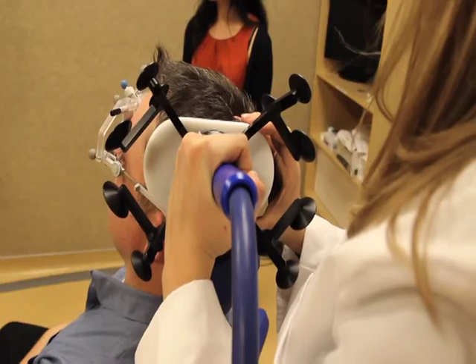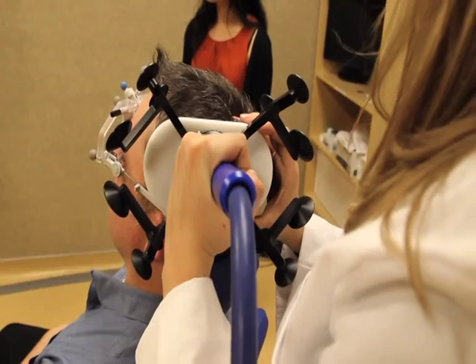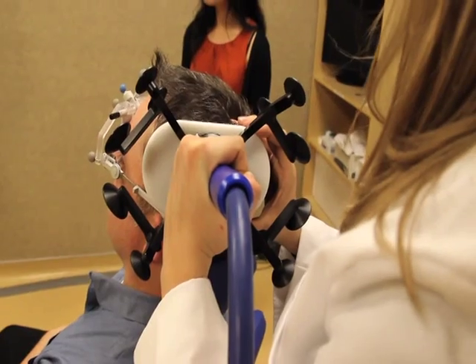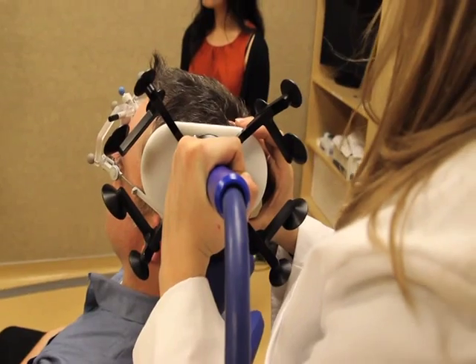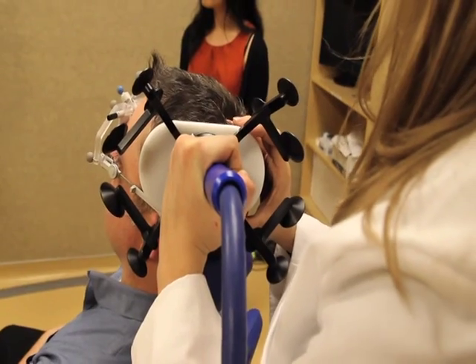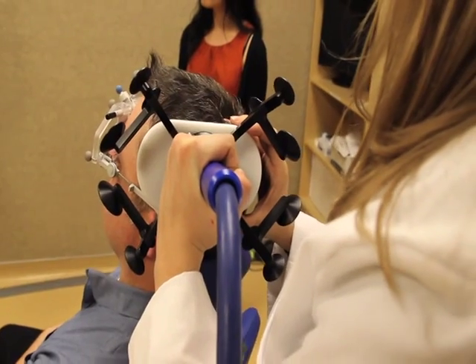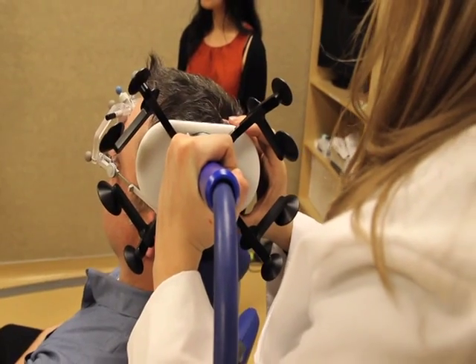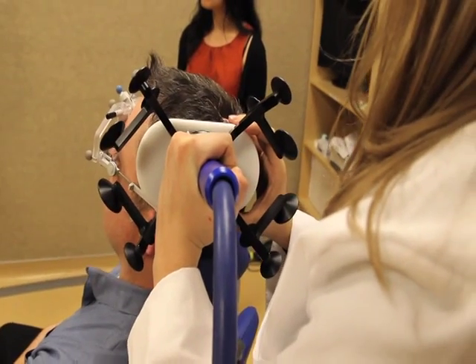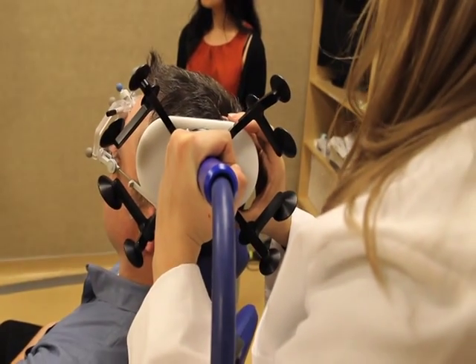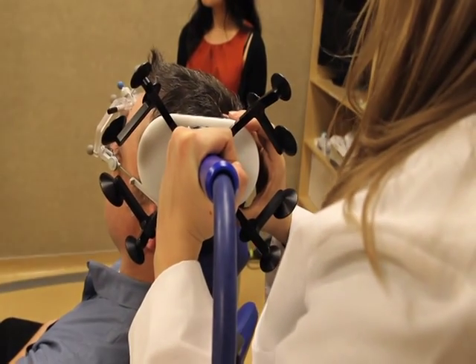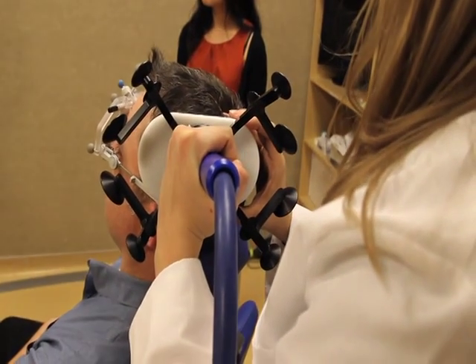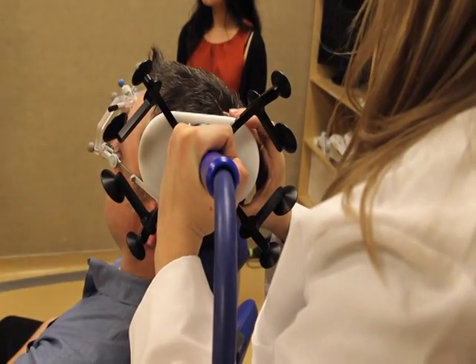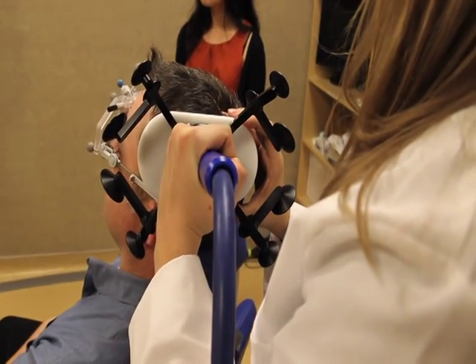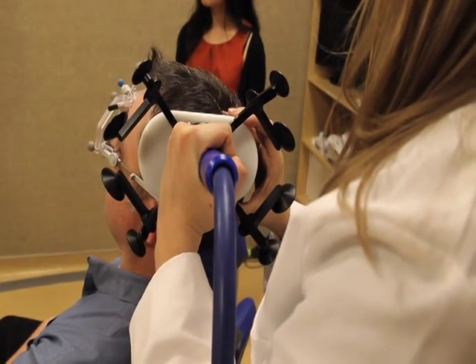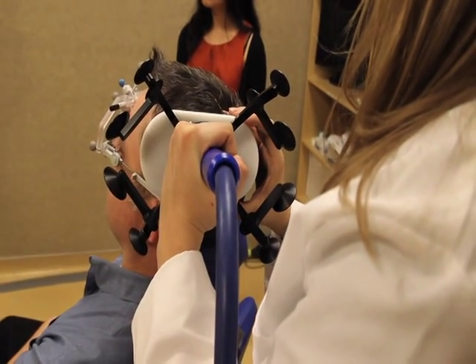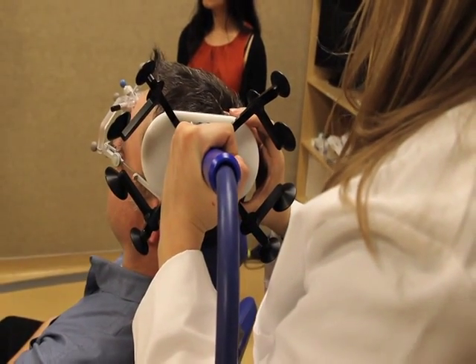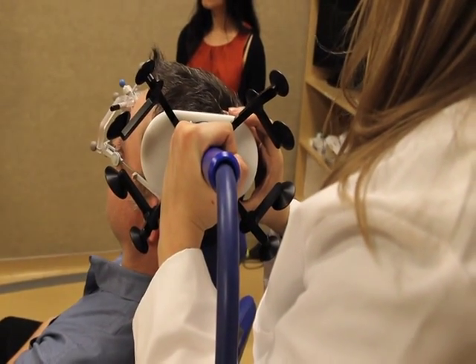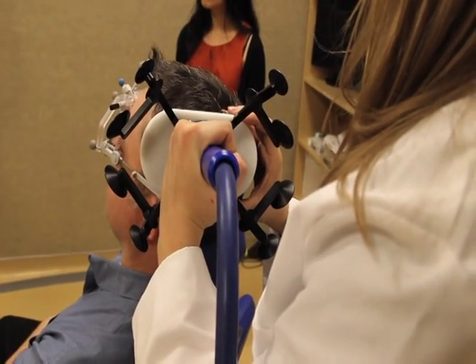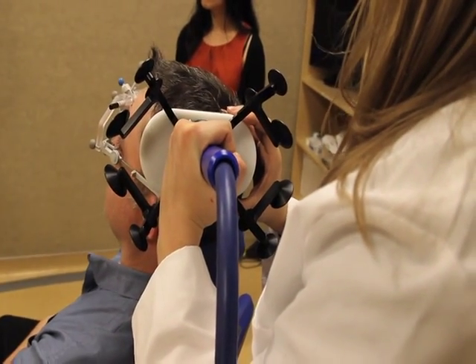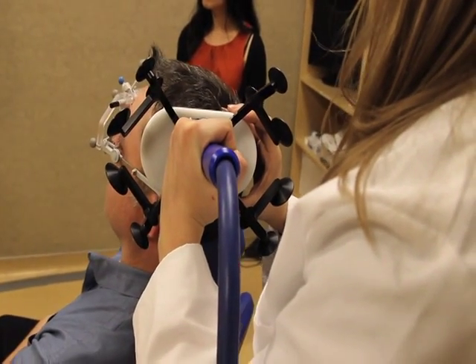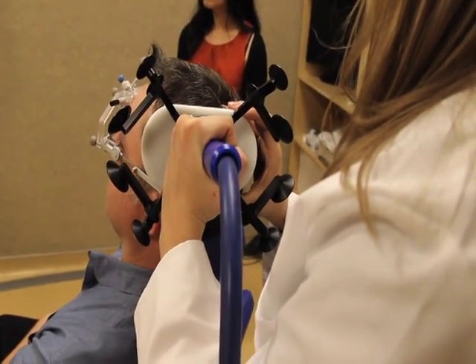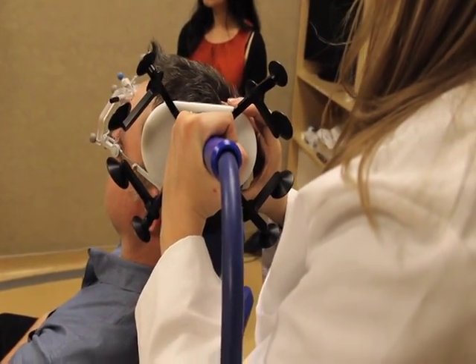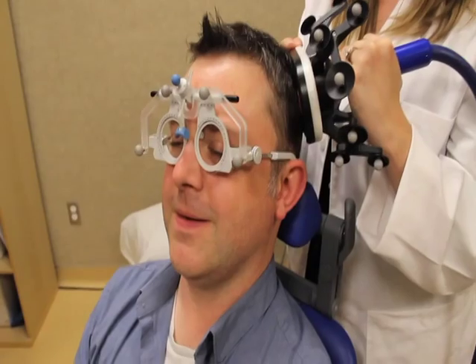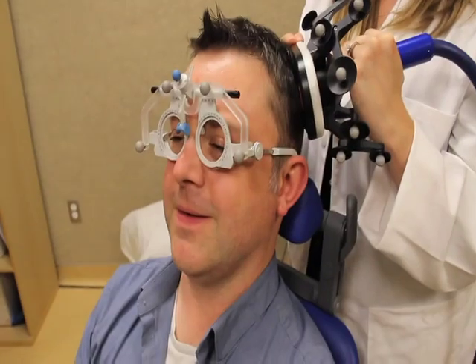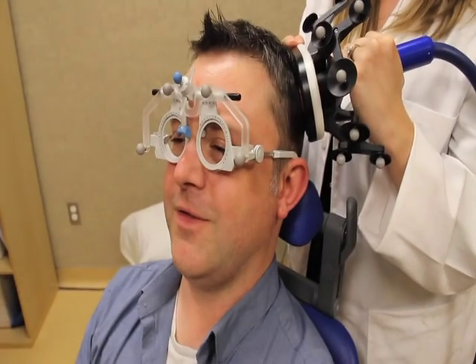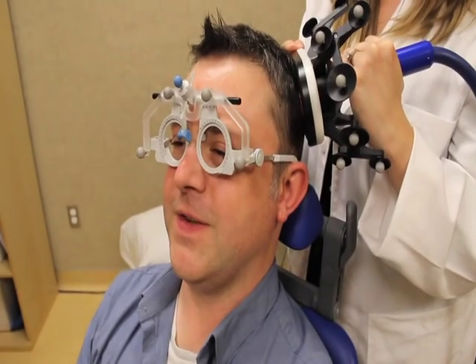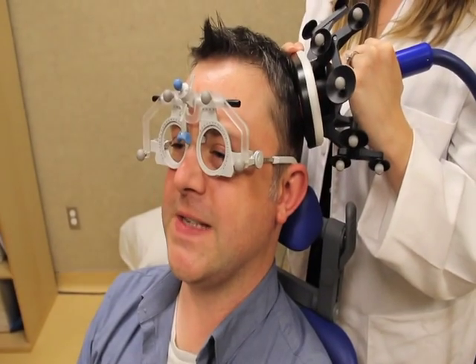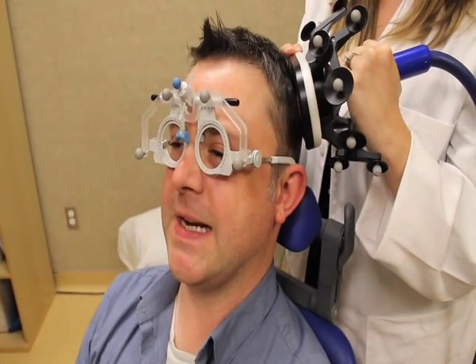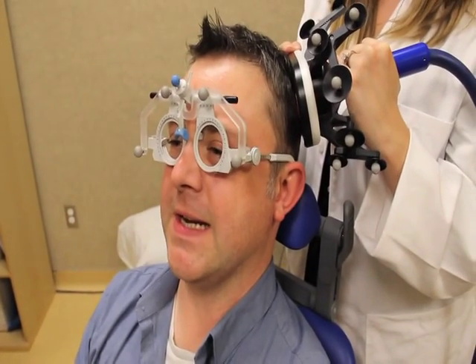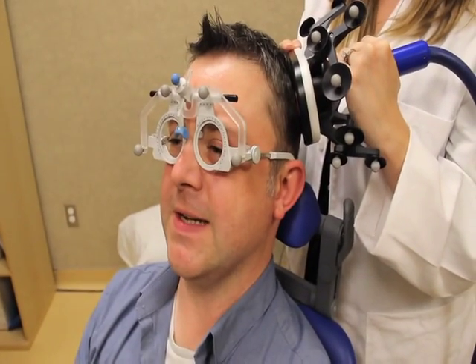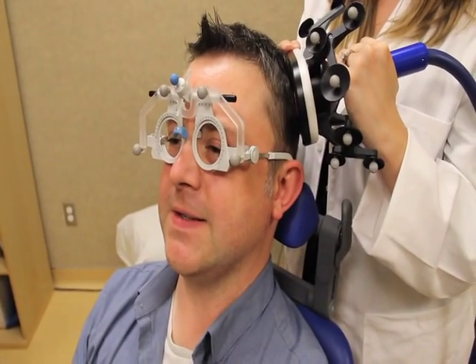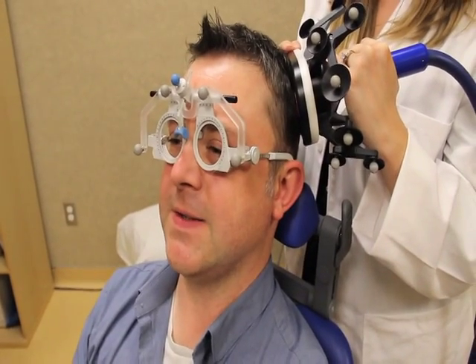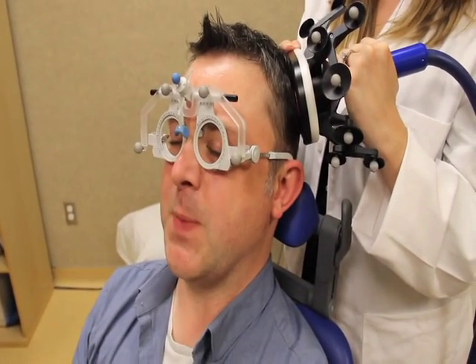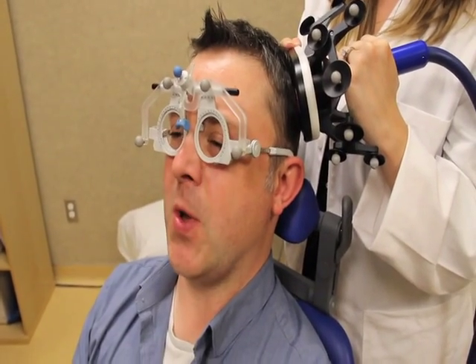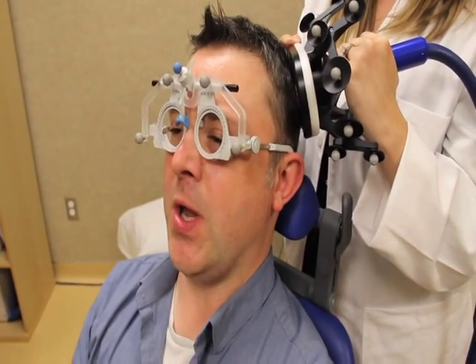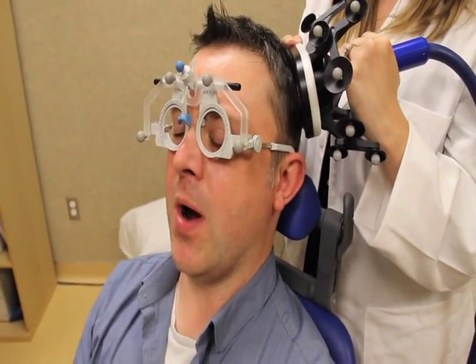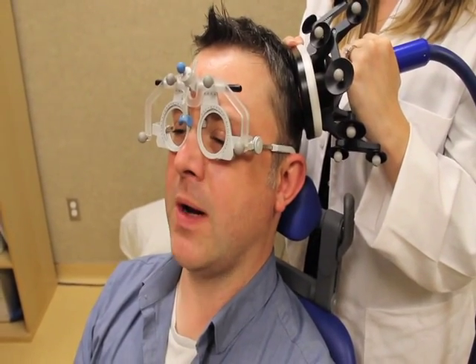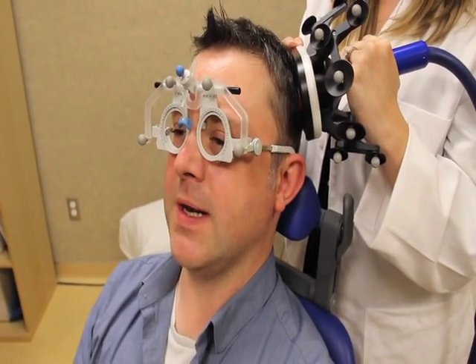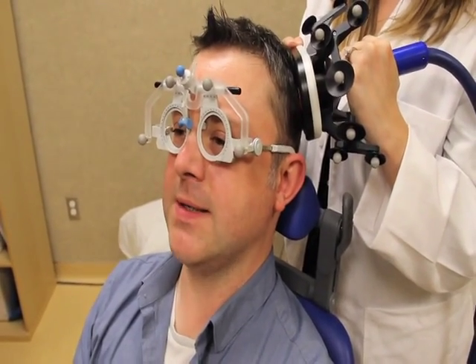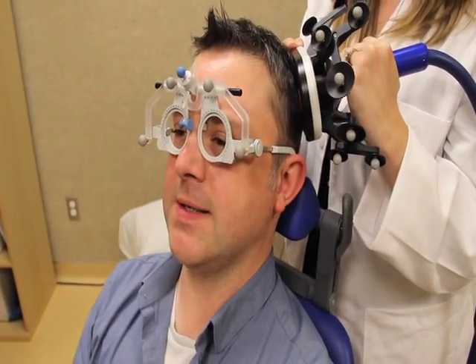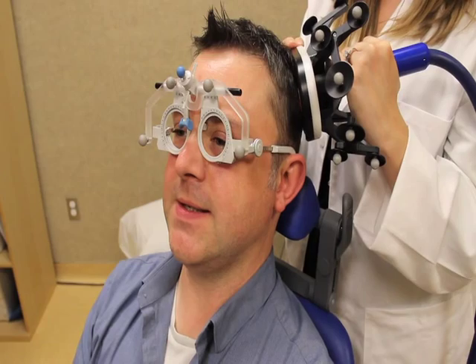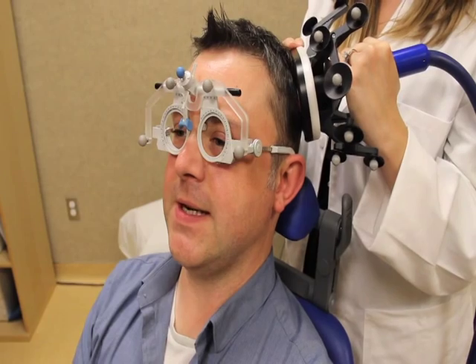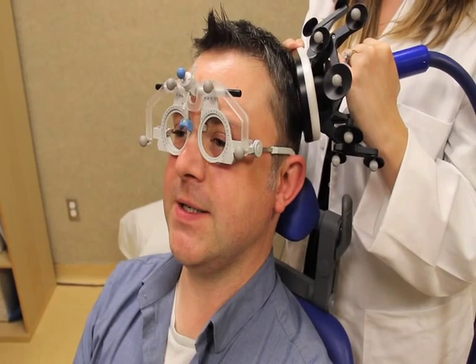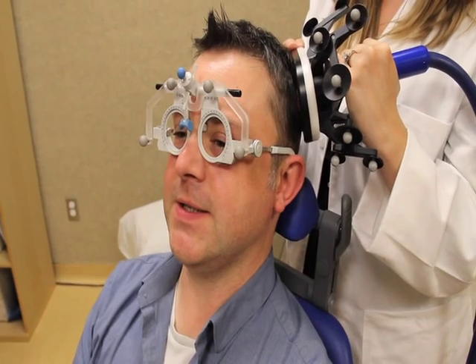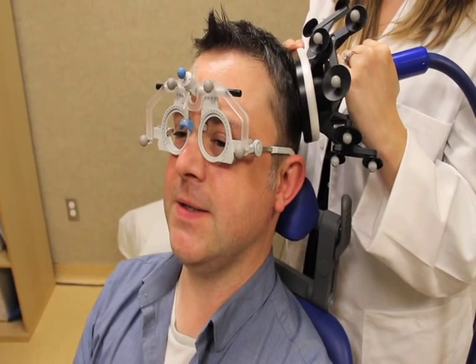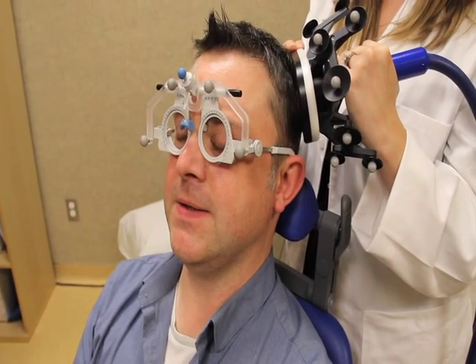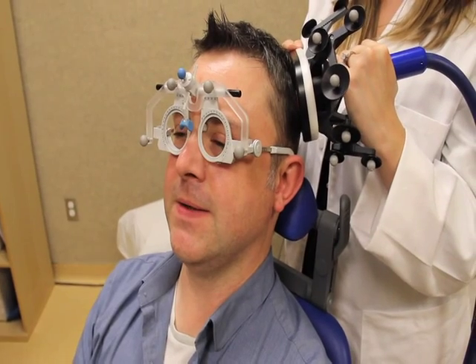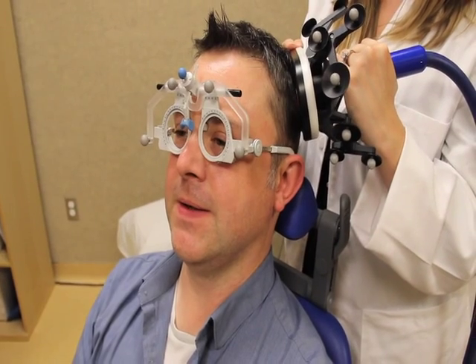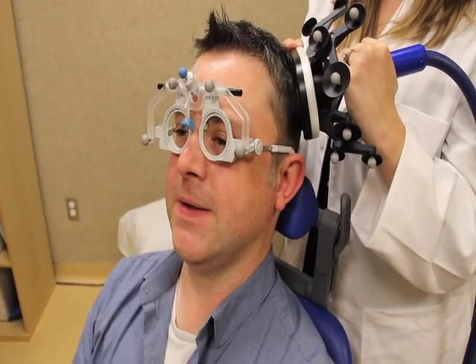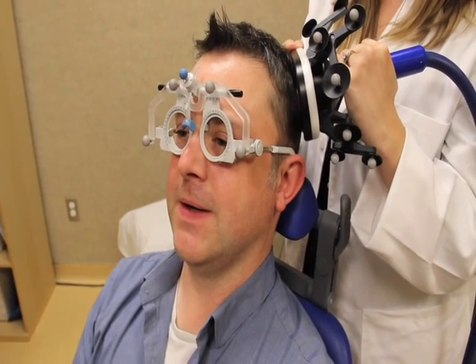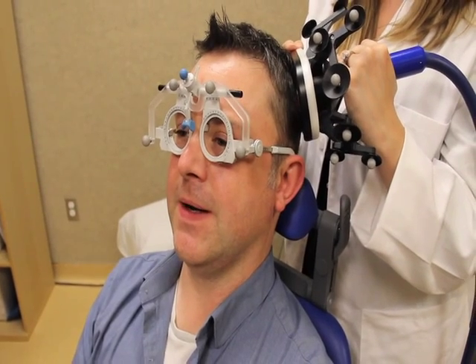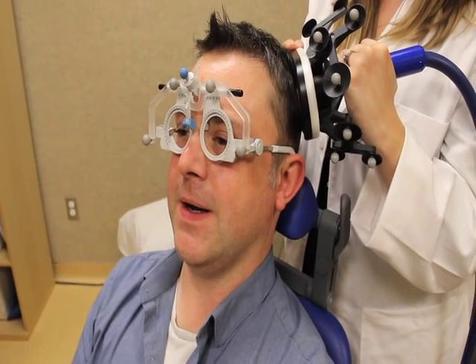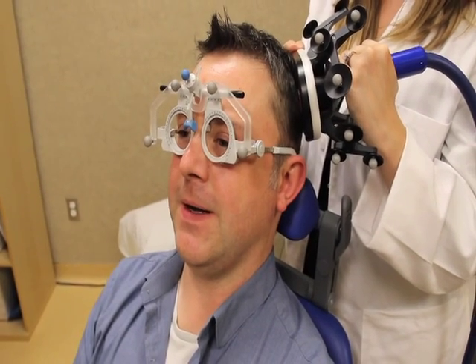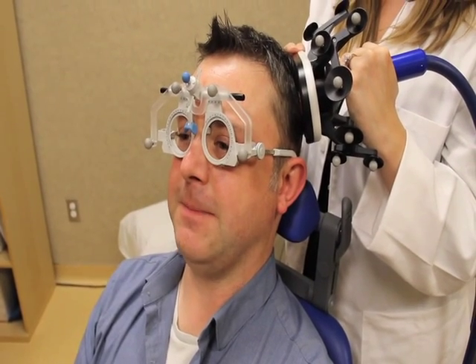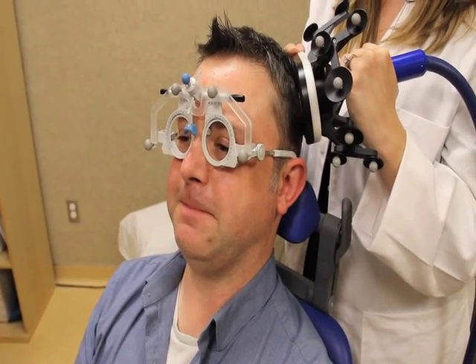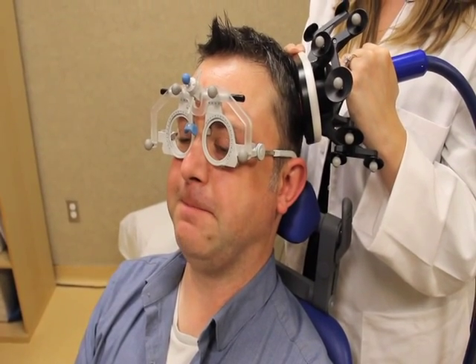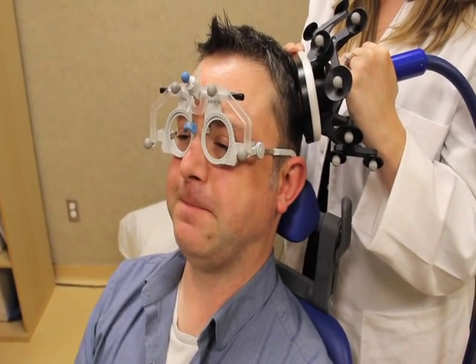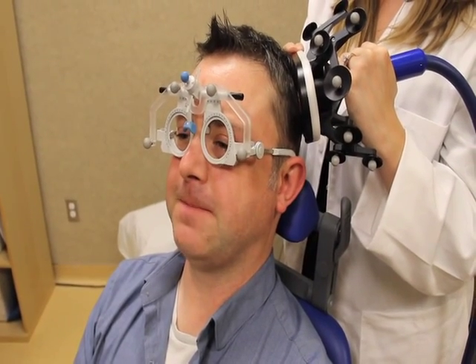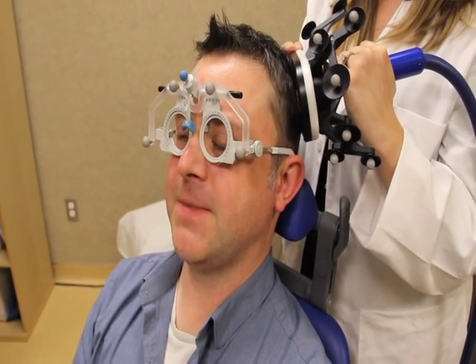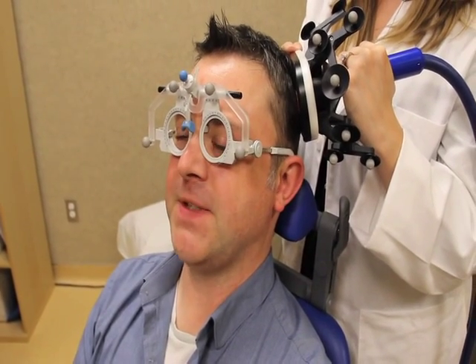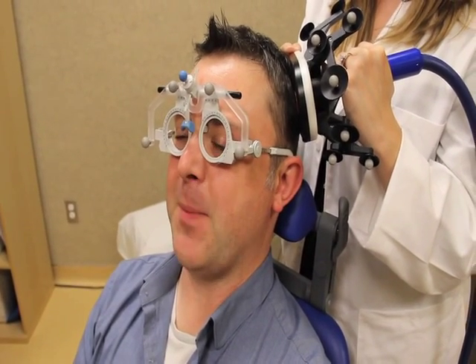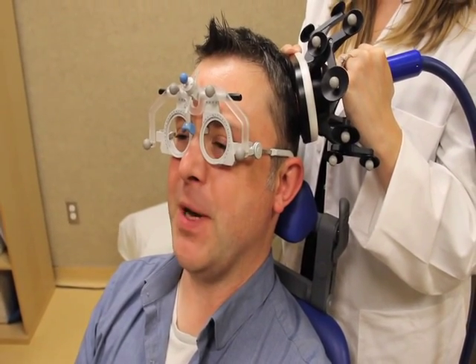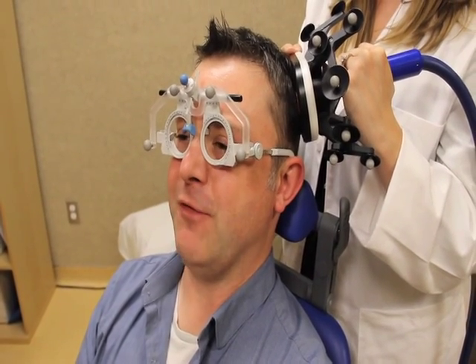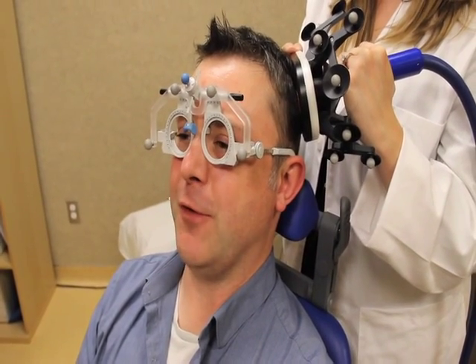It feels like you're getting a little tap on the back of your head. It feels like a small knocking sensation. It's not painful.